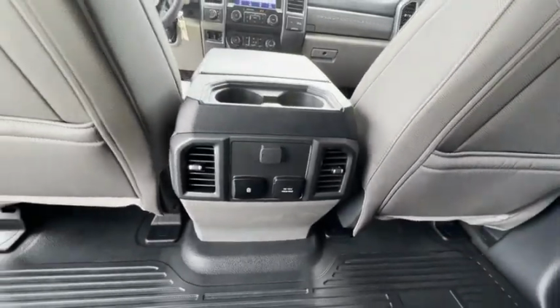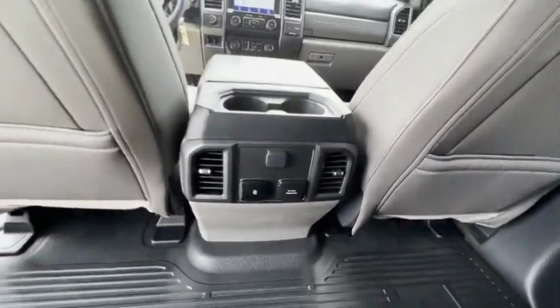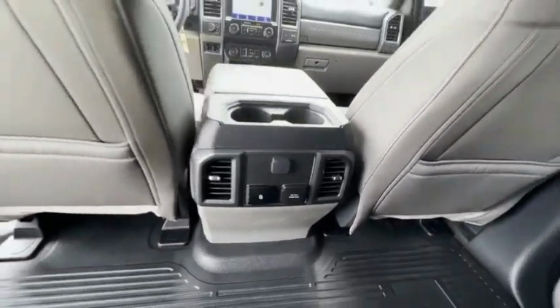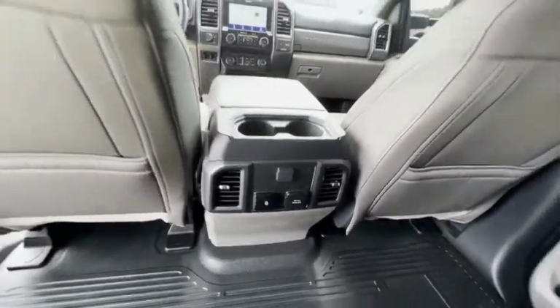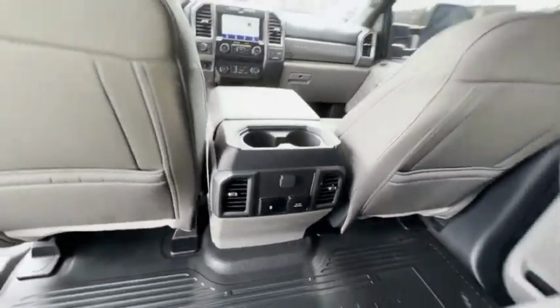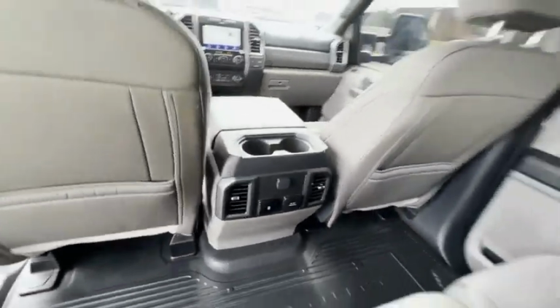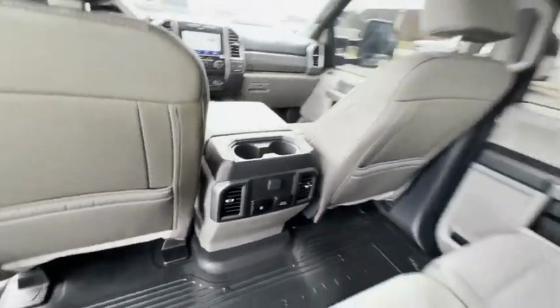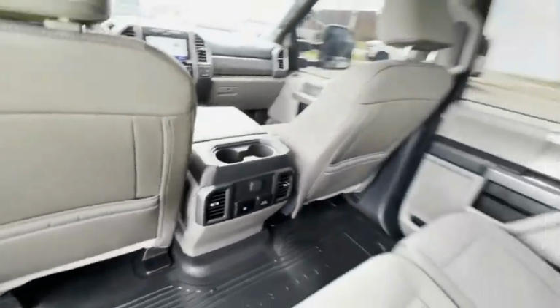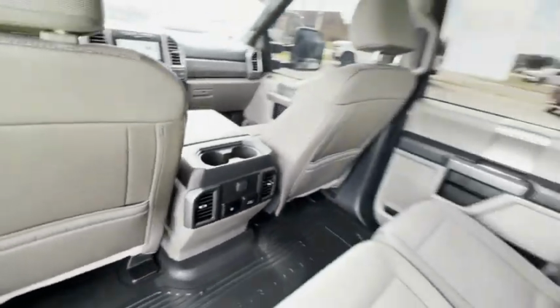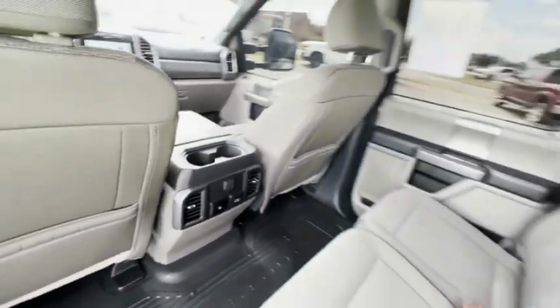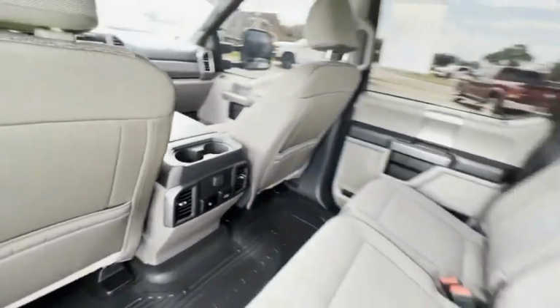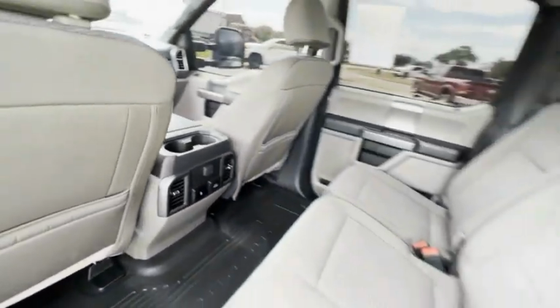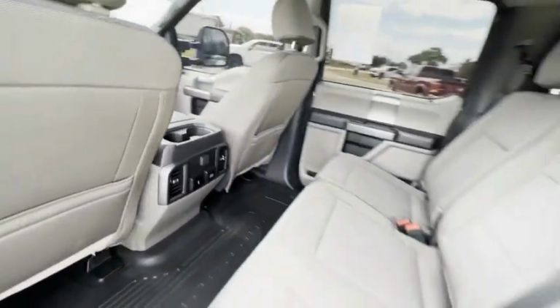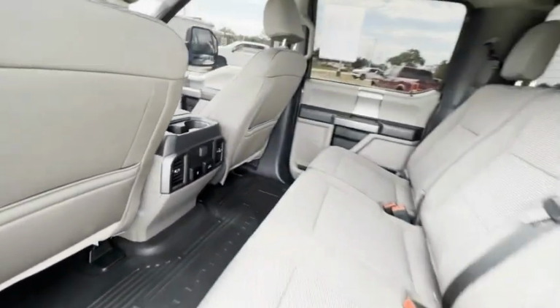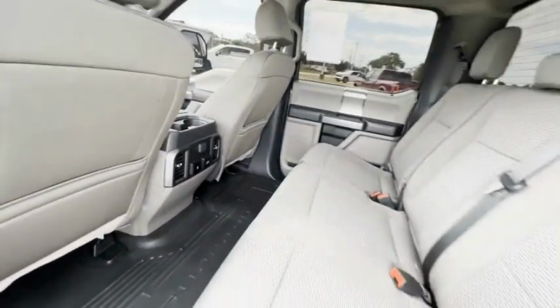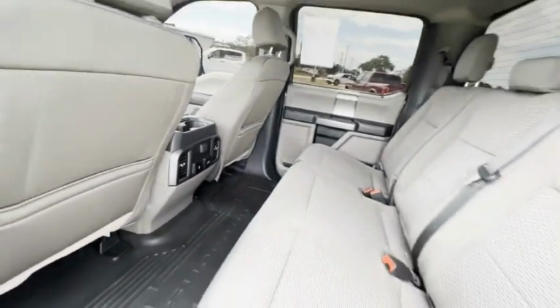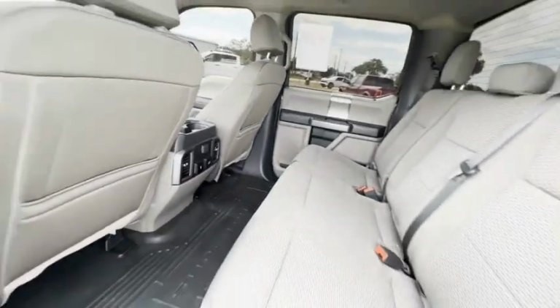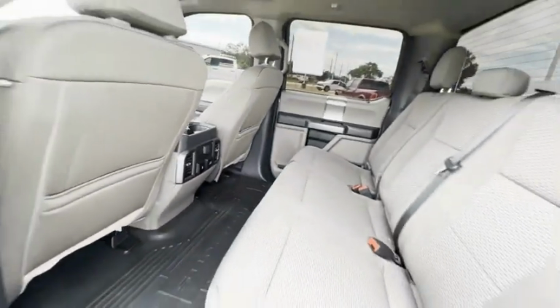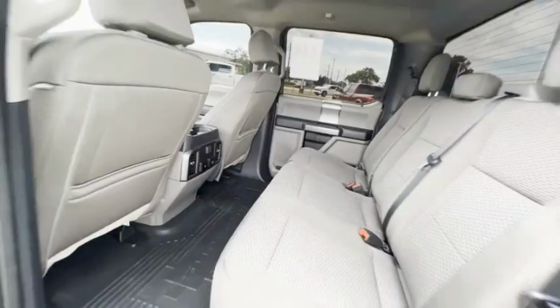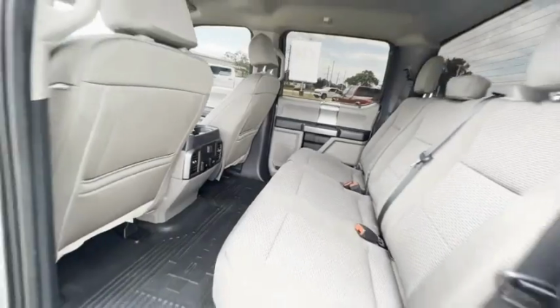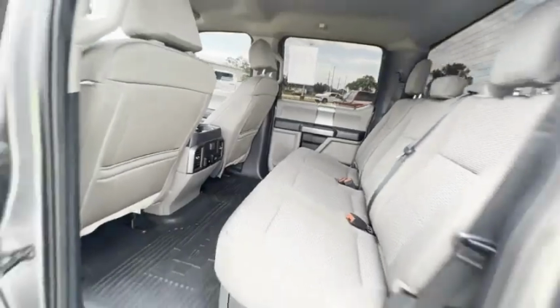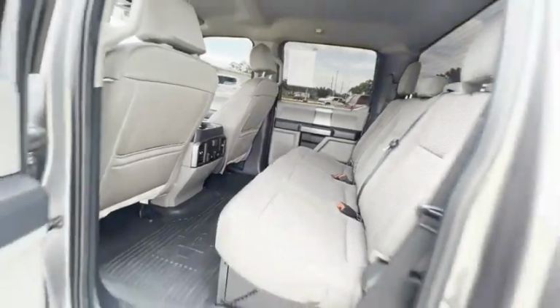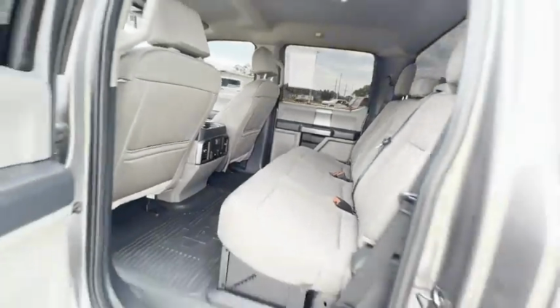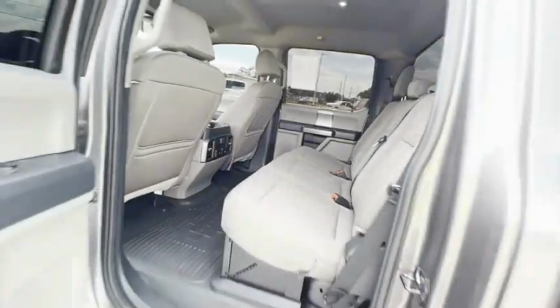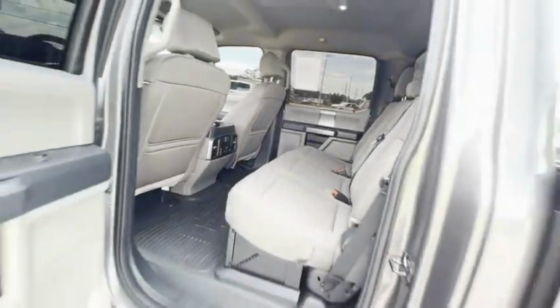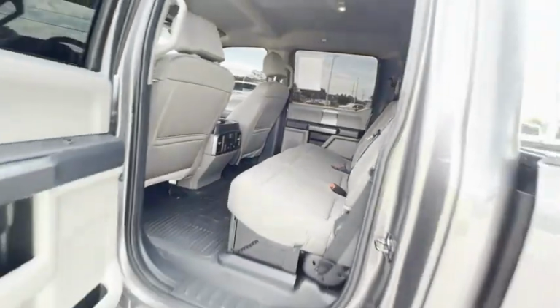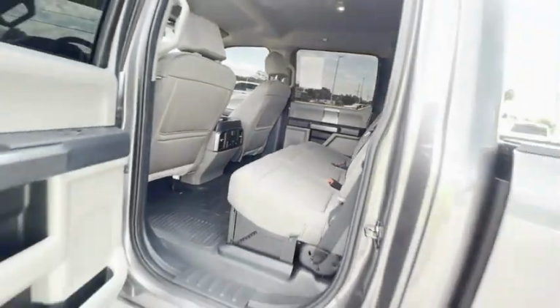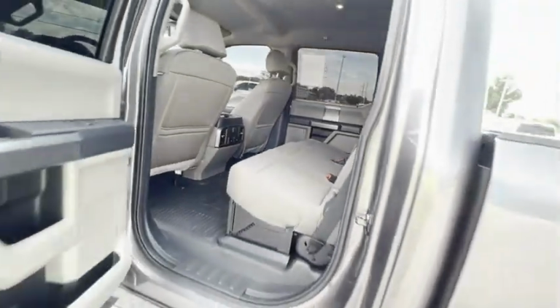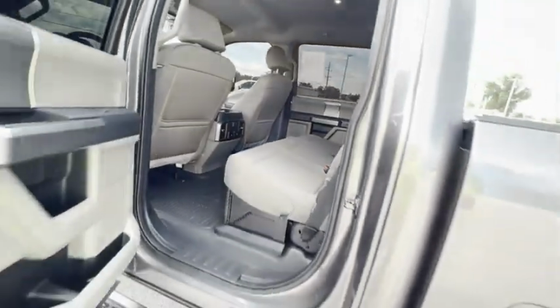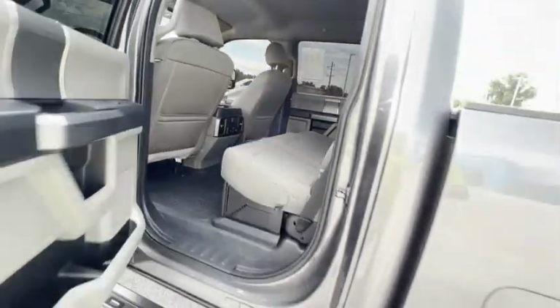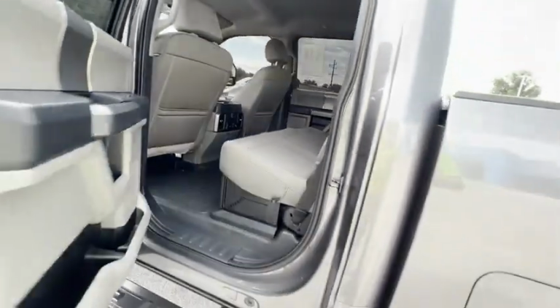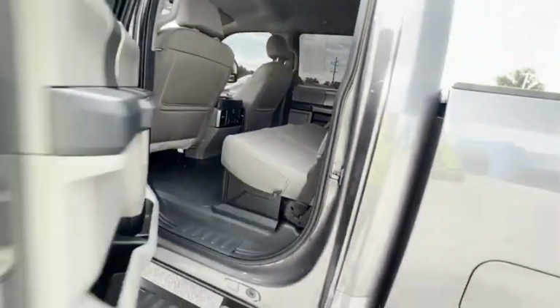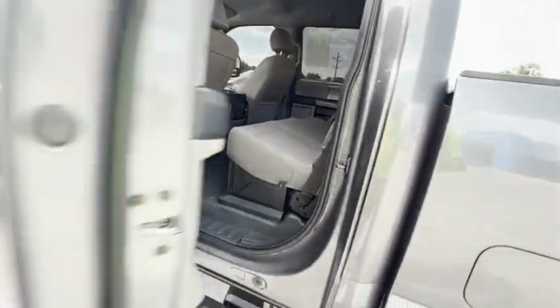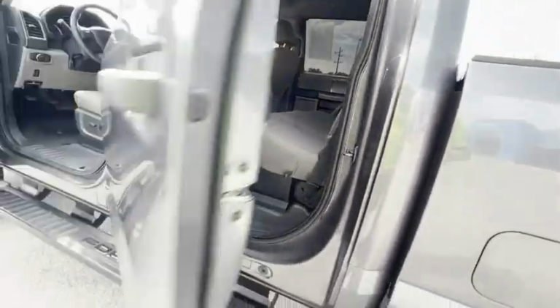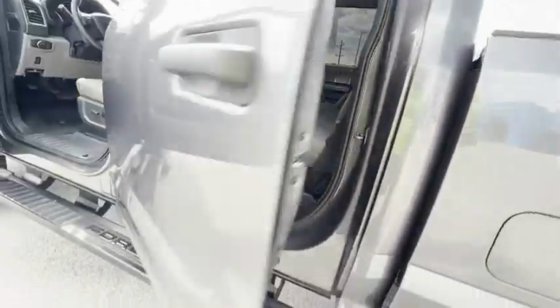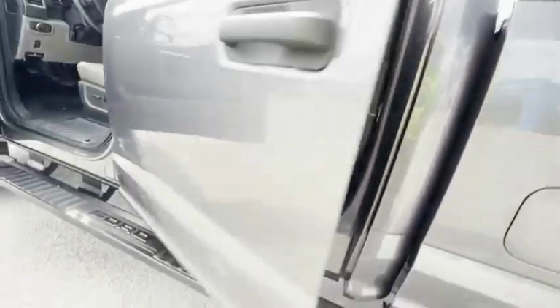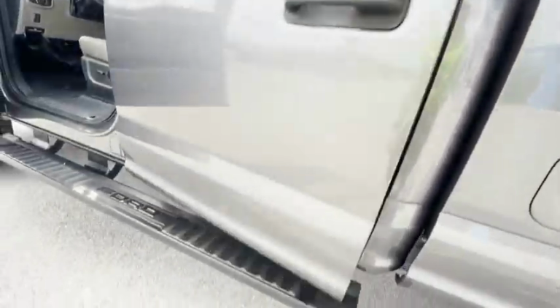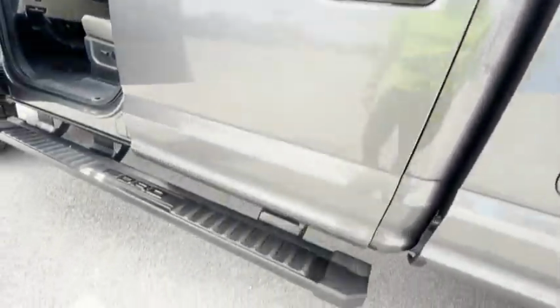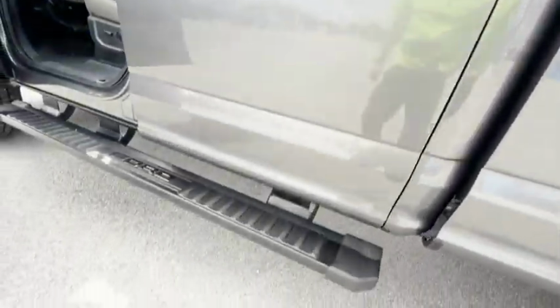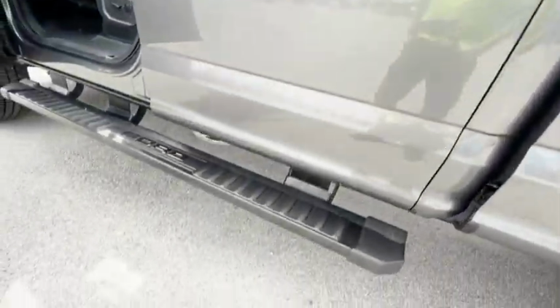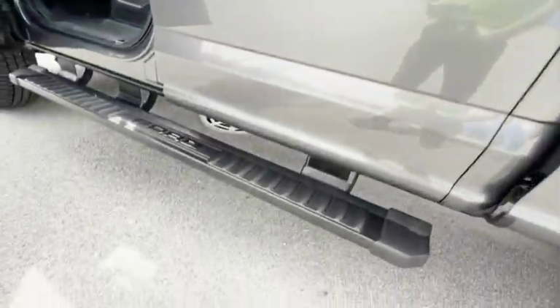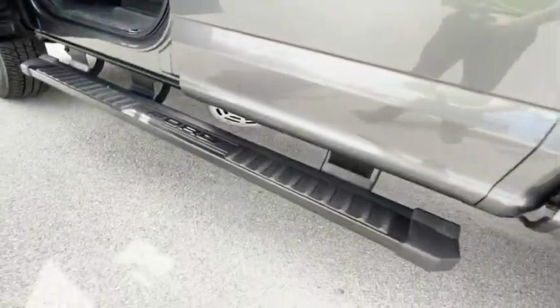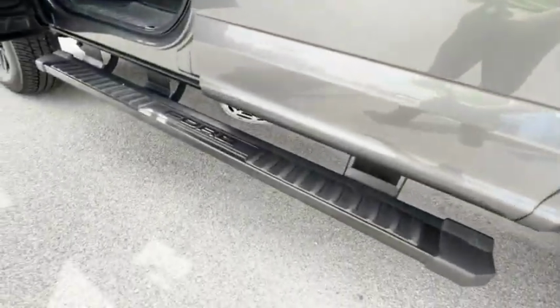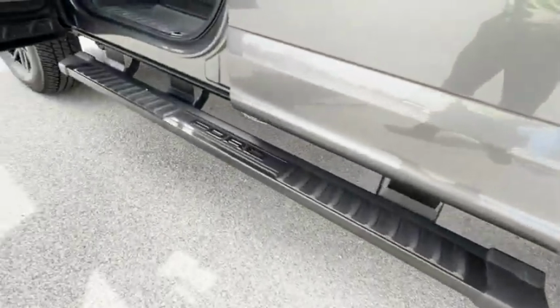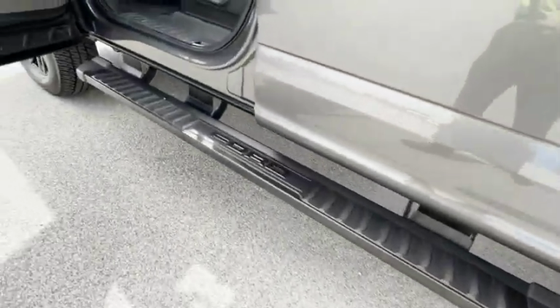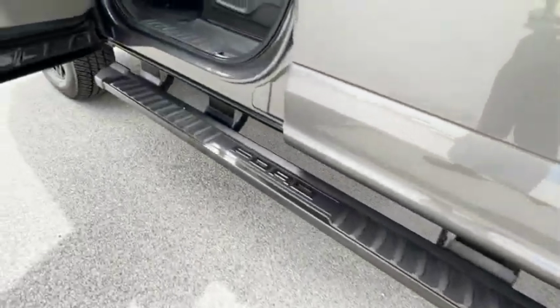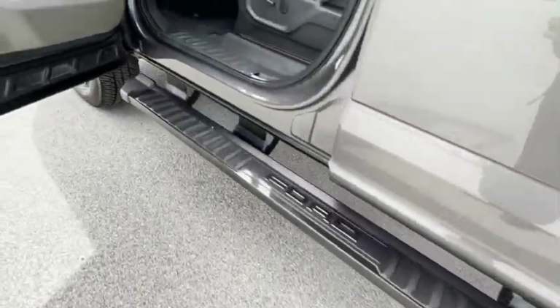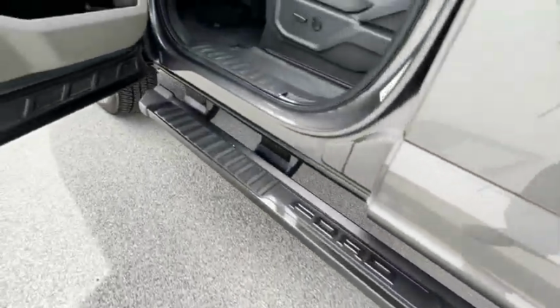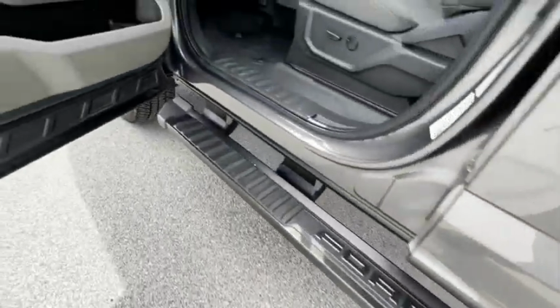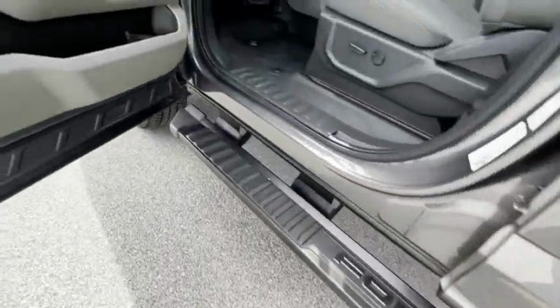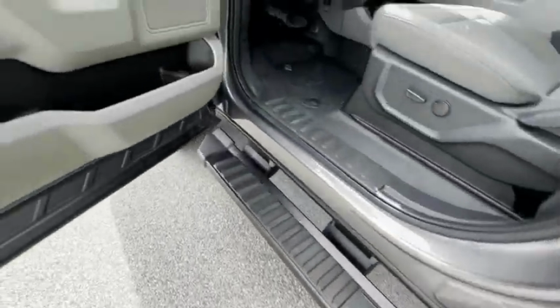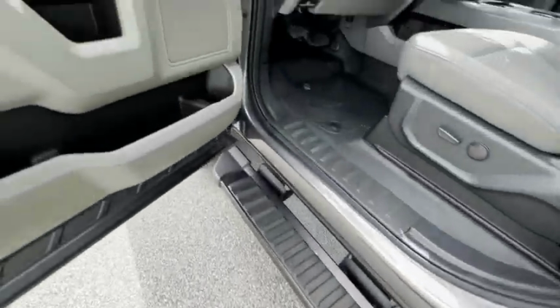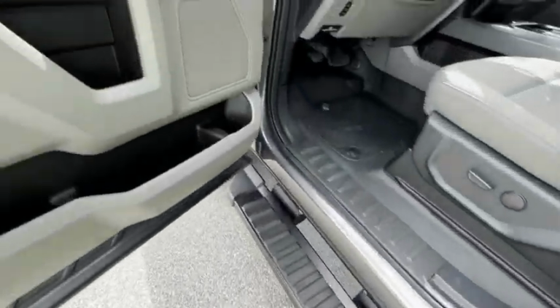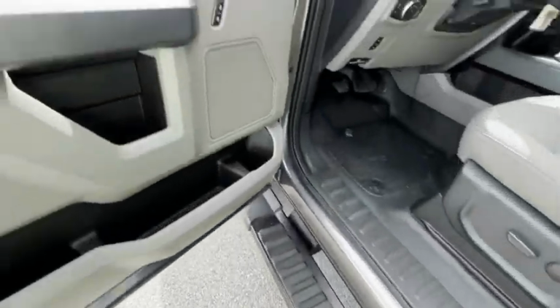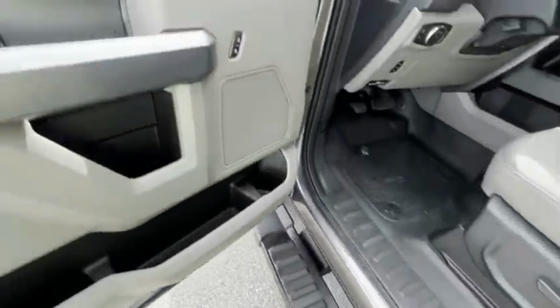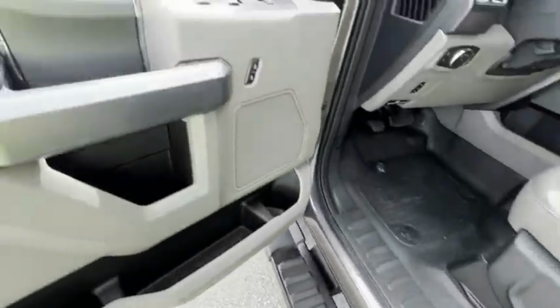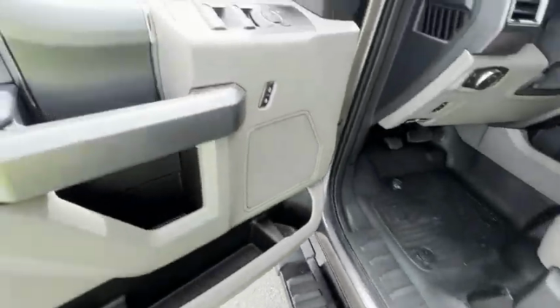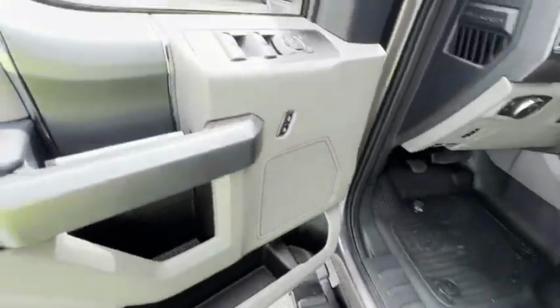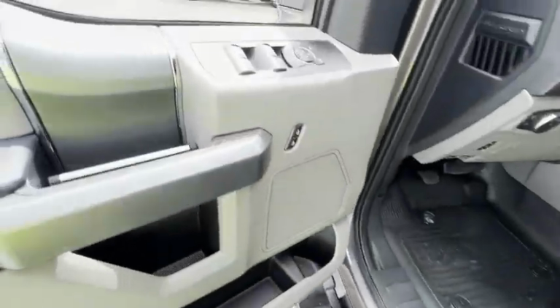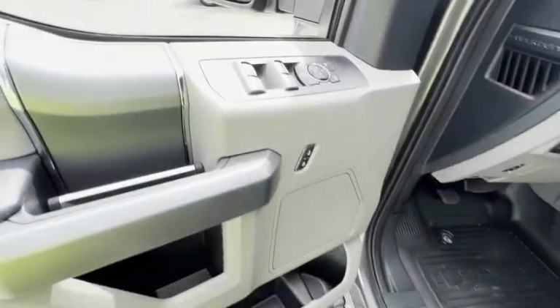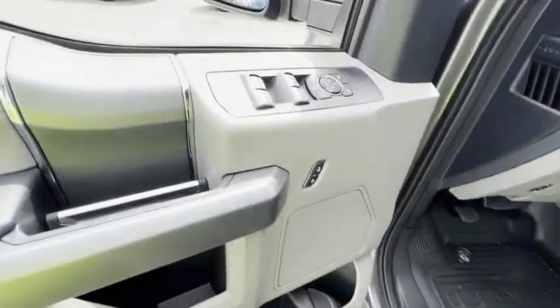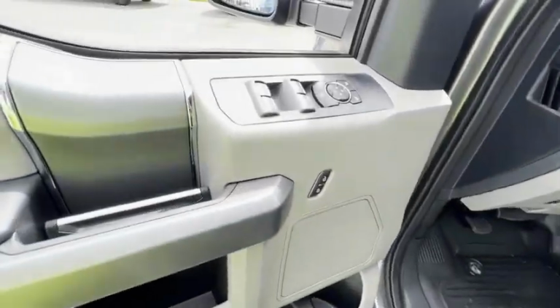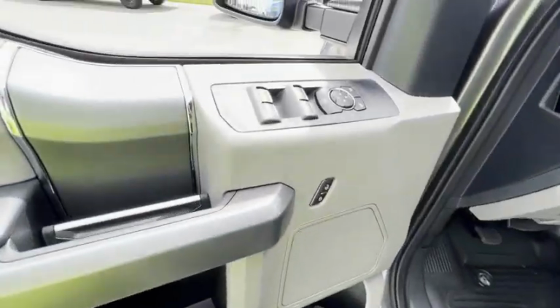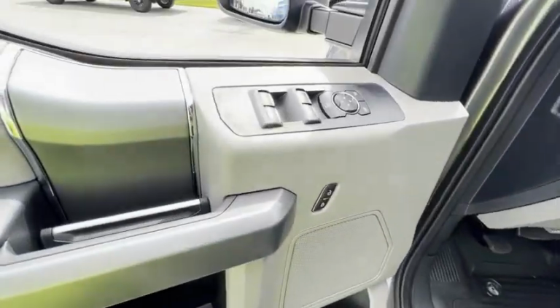Security system, low tire pressure warning. Drive away with a great deal on this vehicle. Call or stop in today.